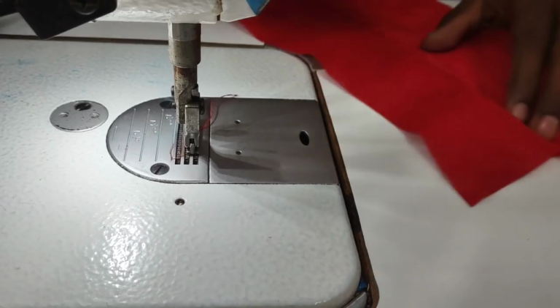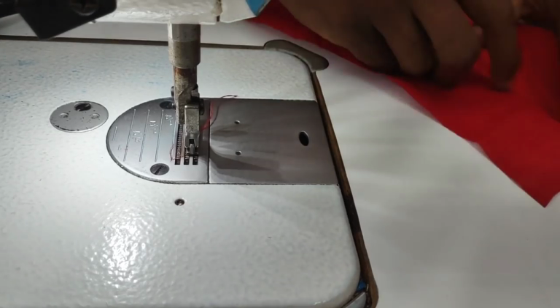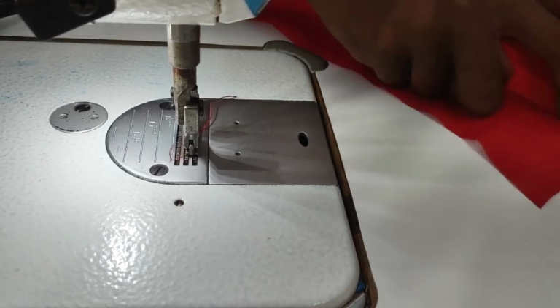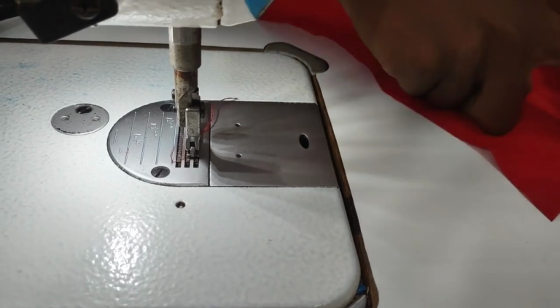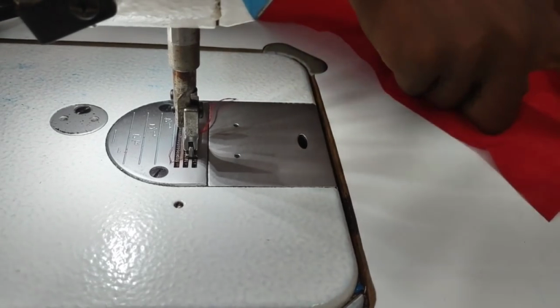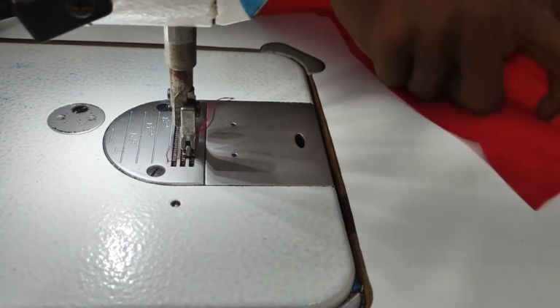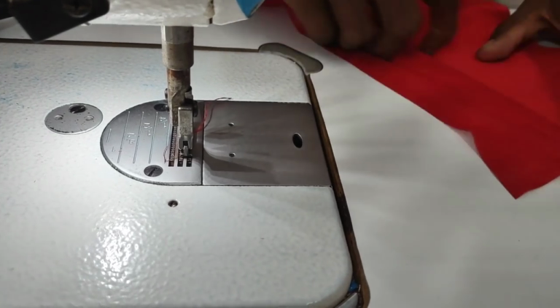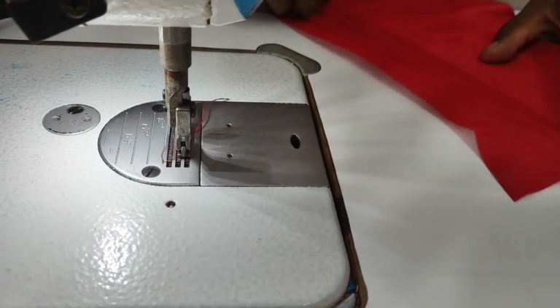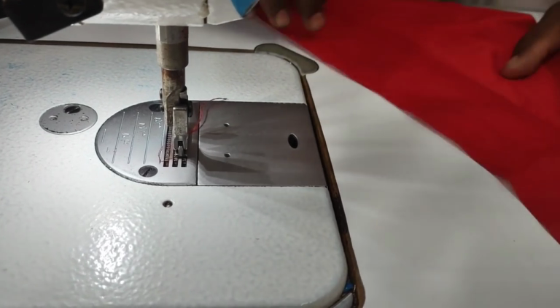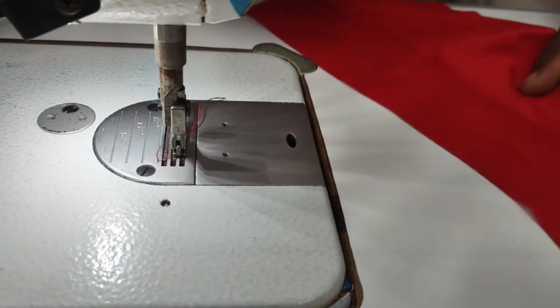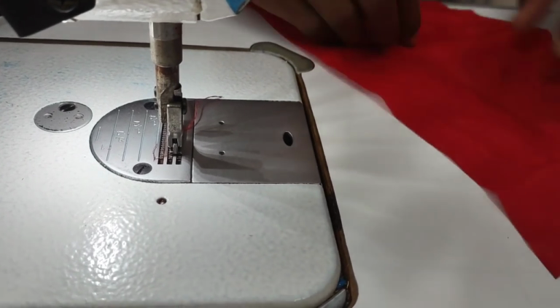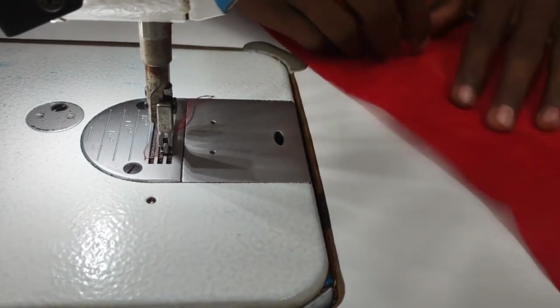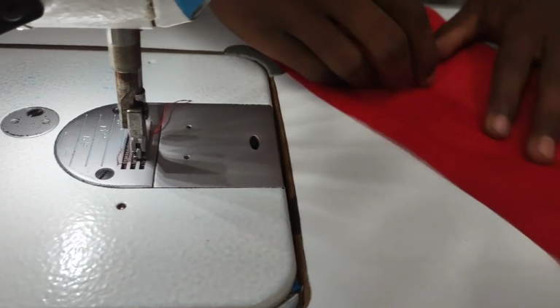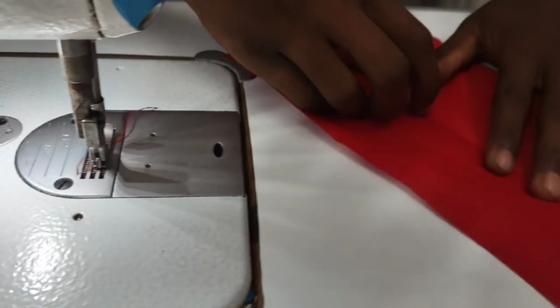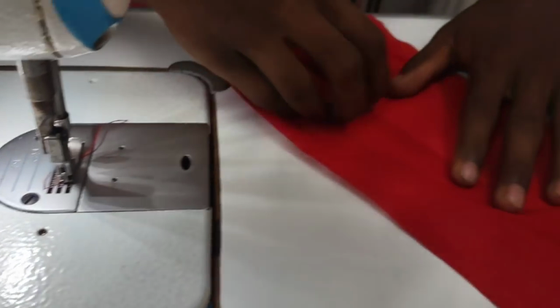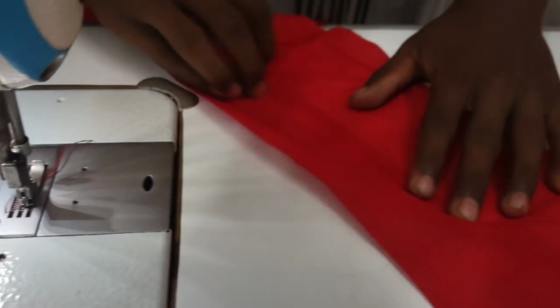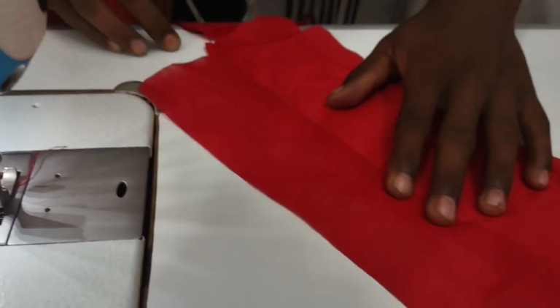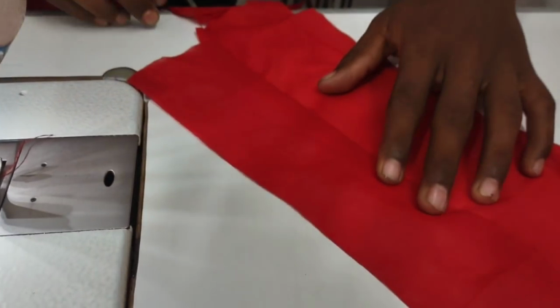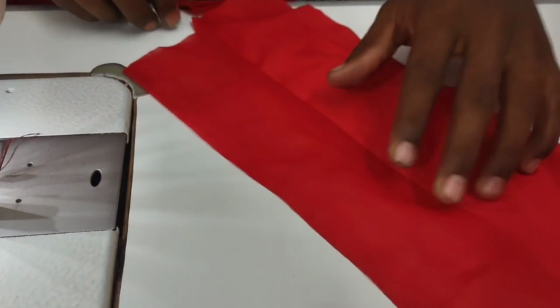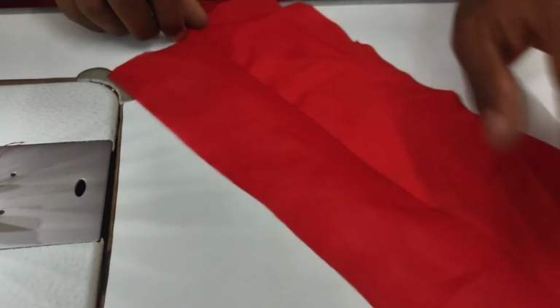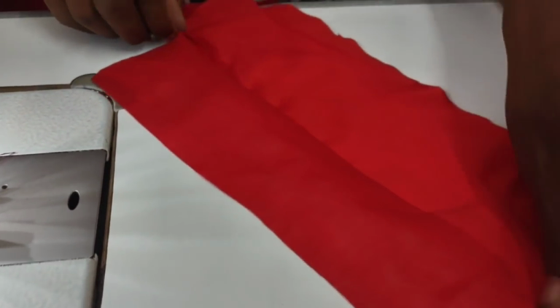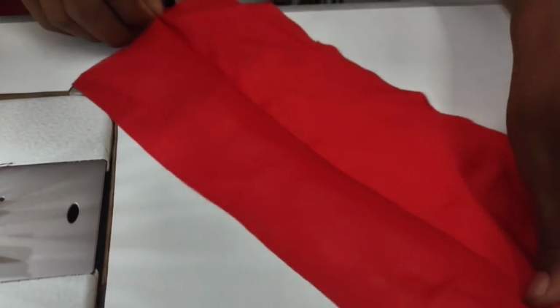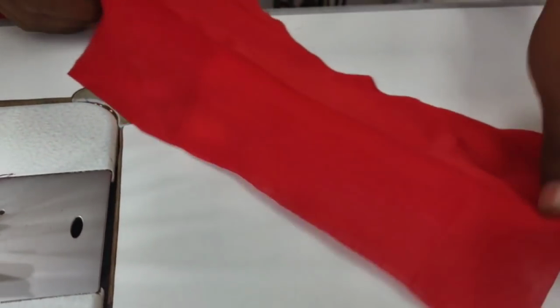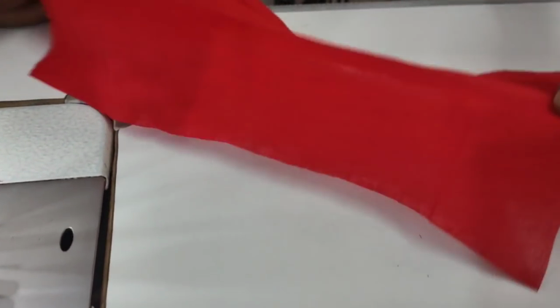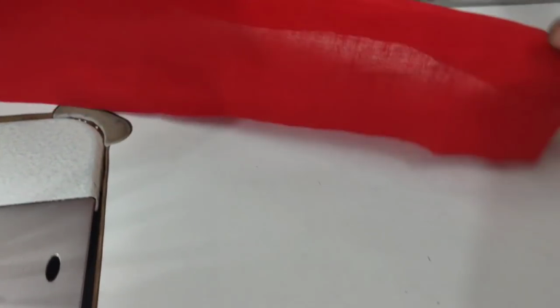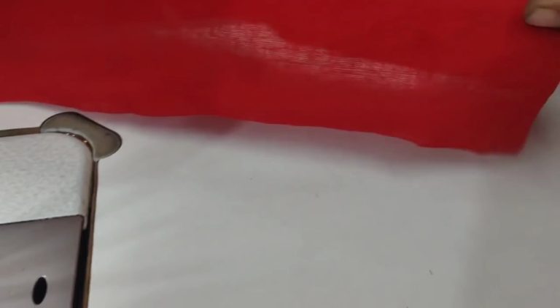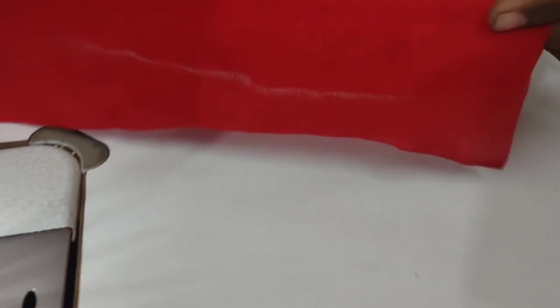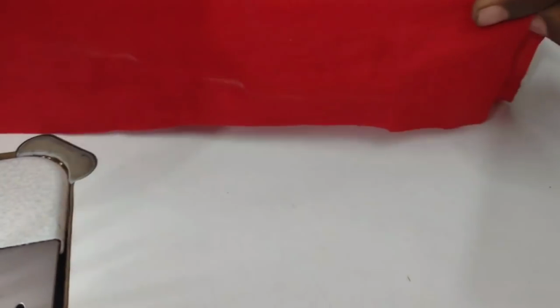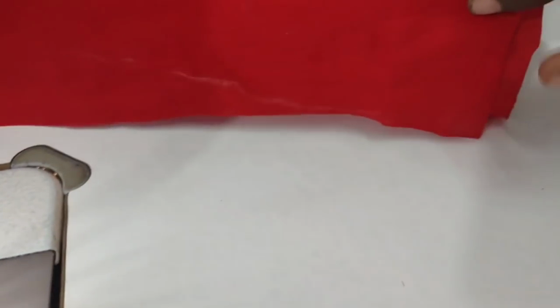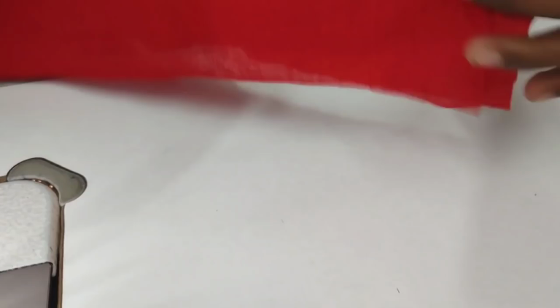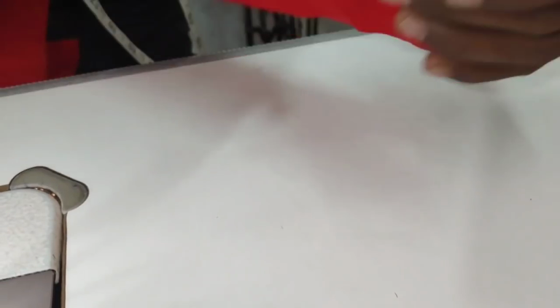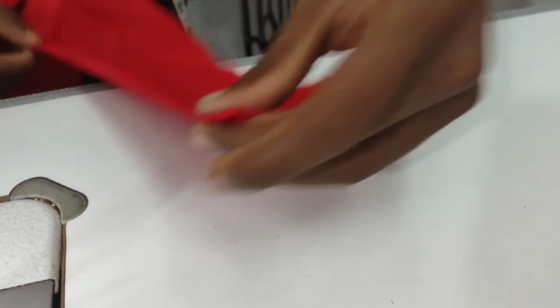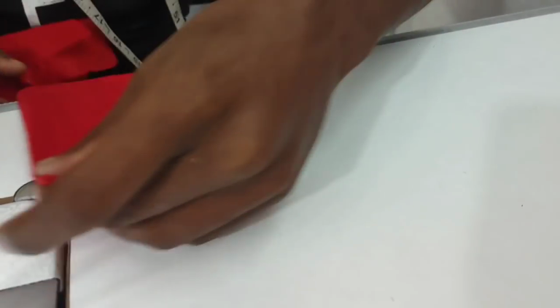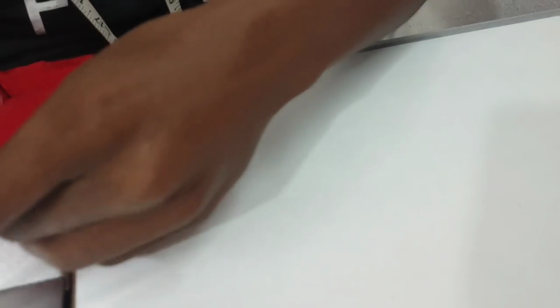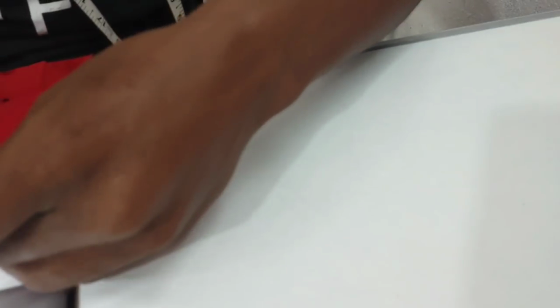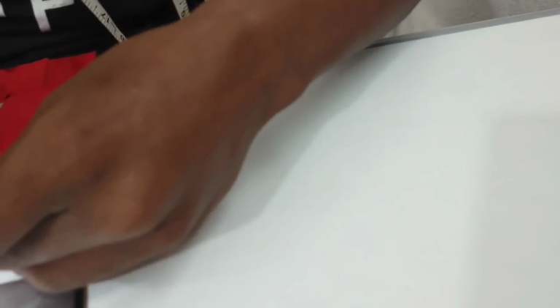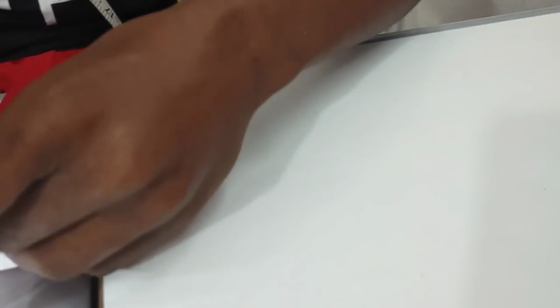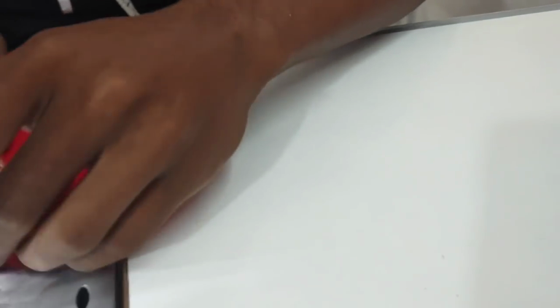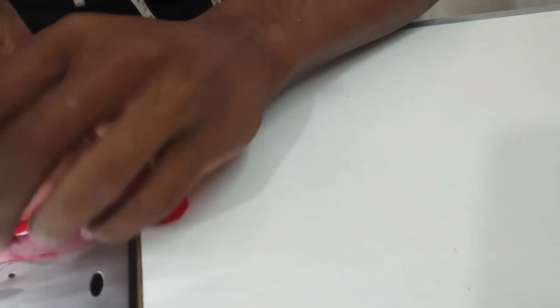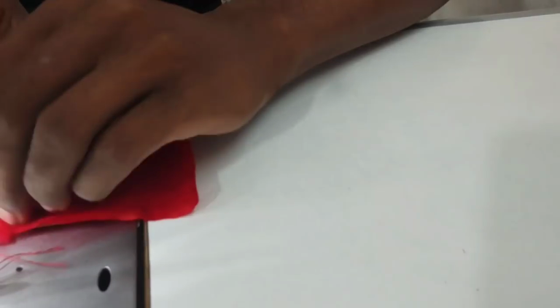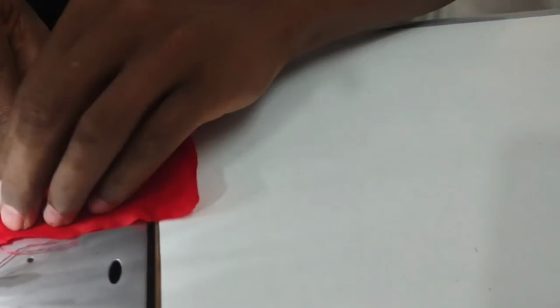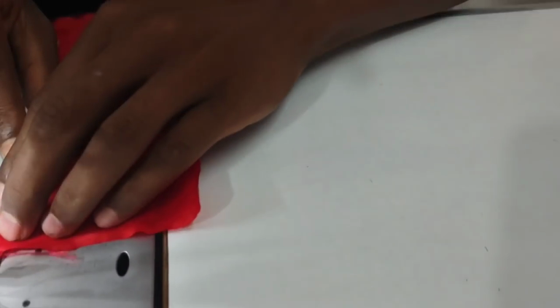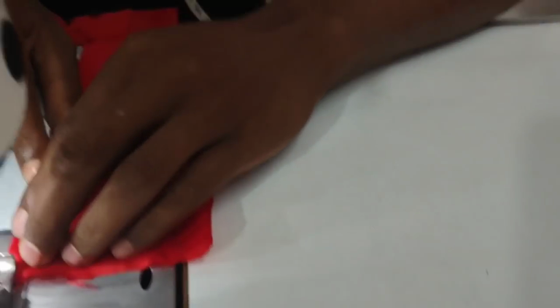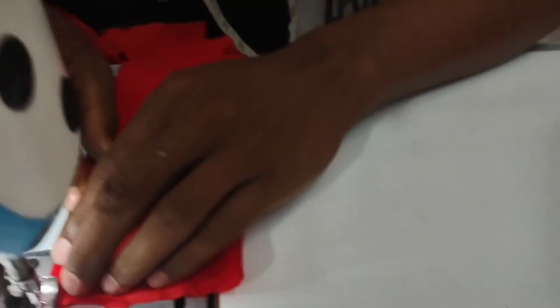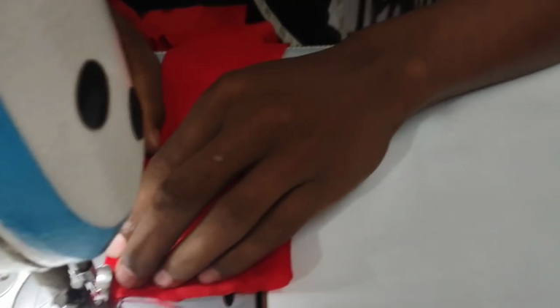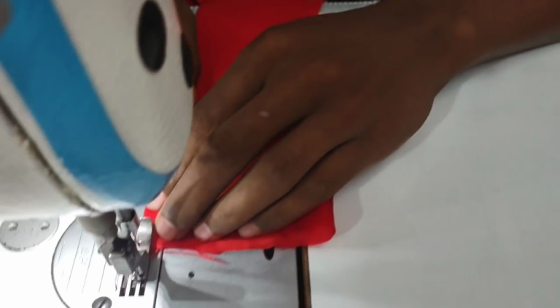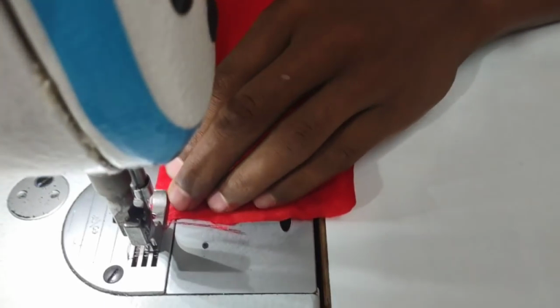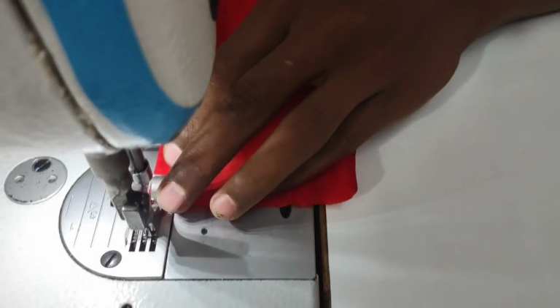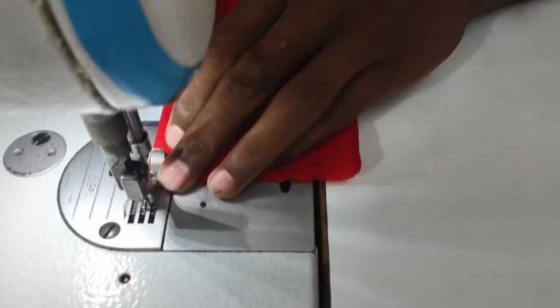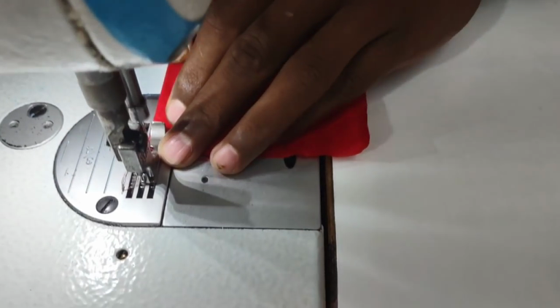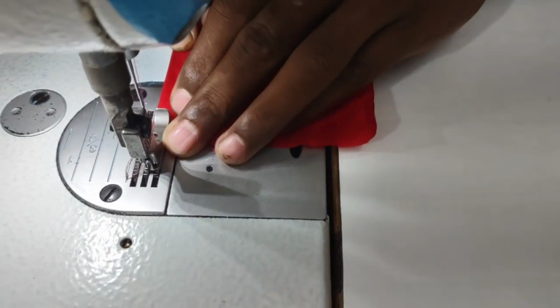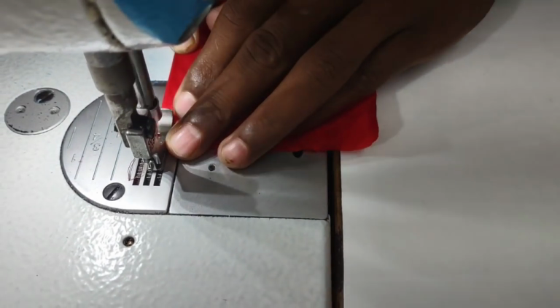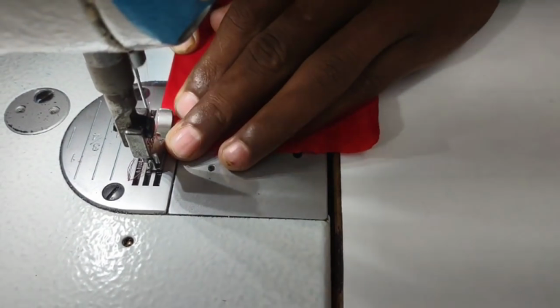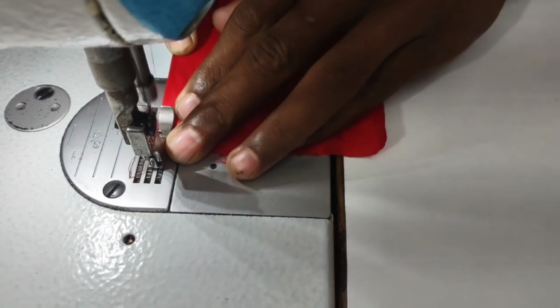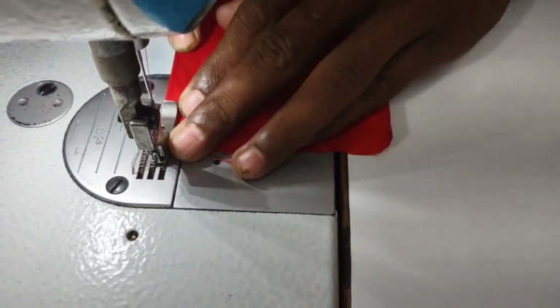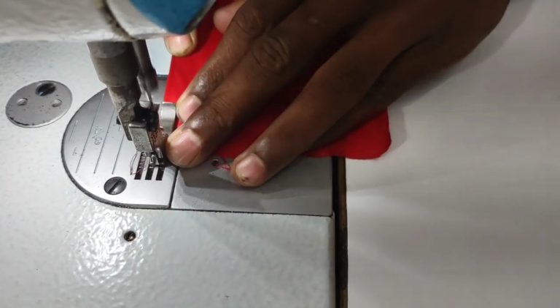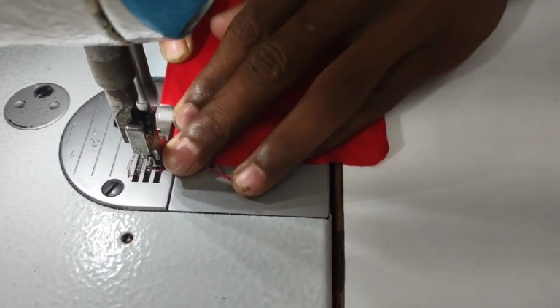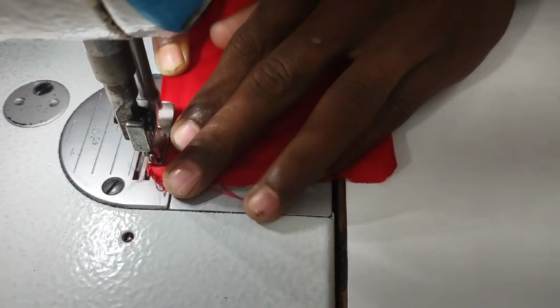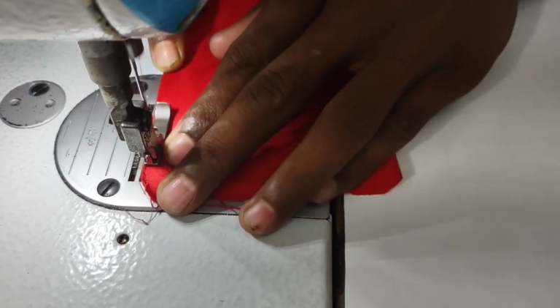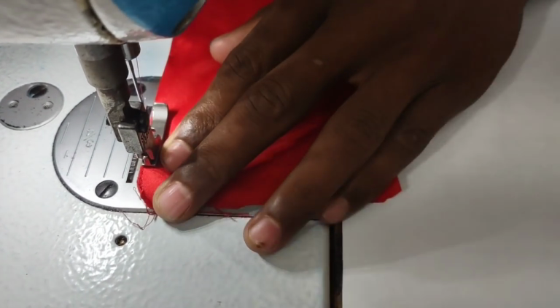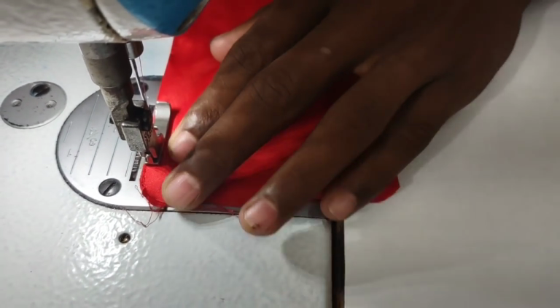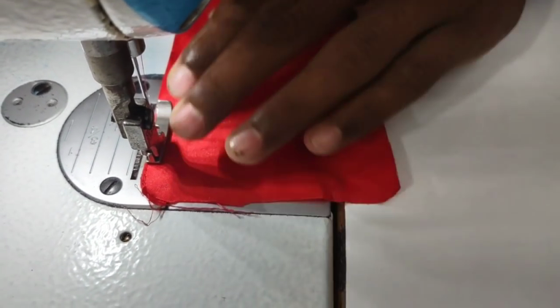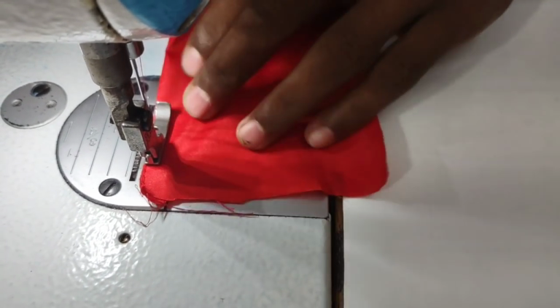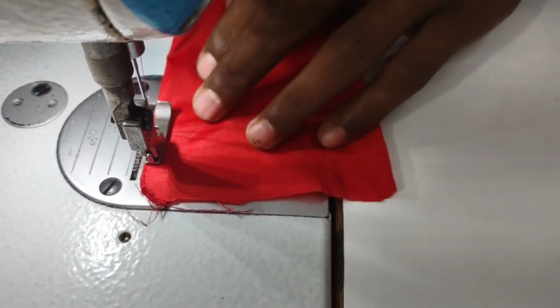I will reverse the cut. I will cut it. Let's do the stitching.